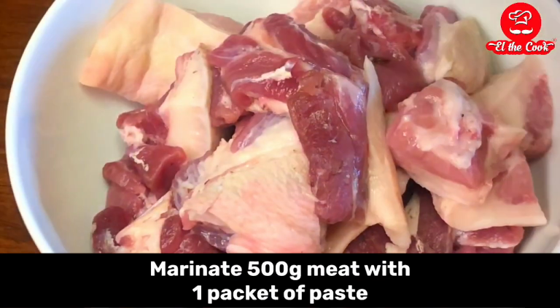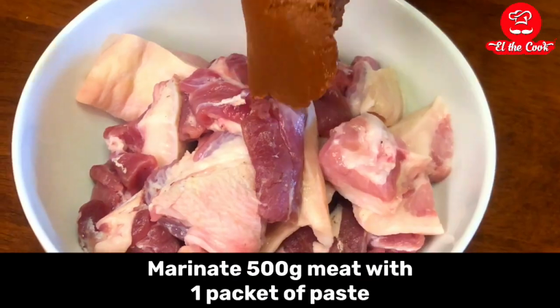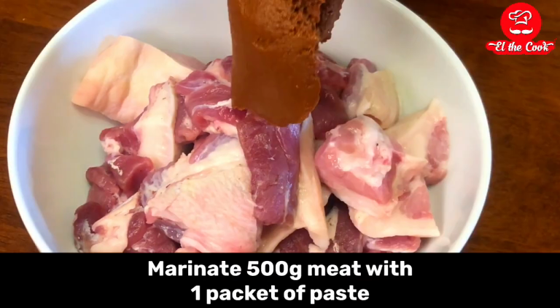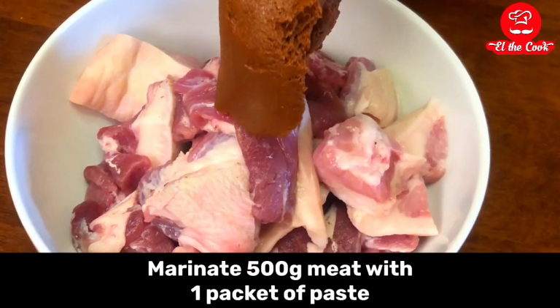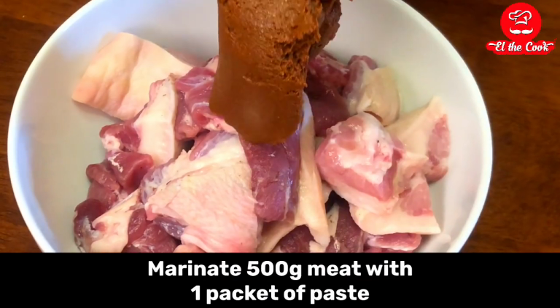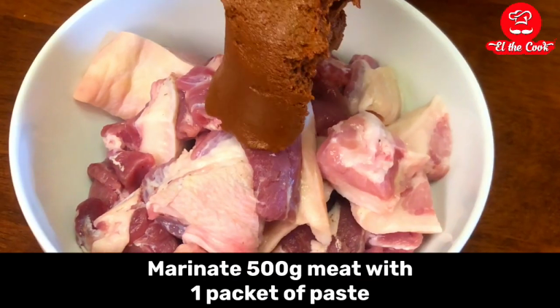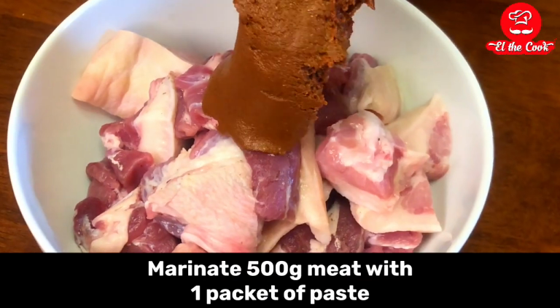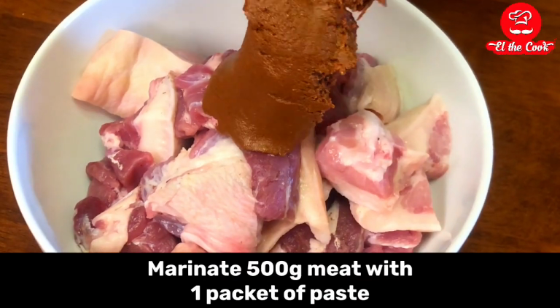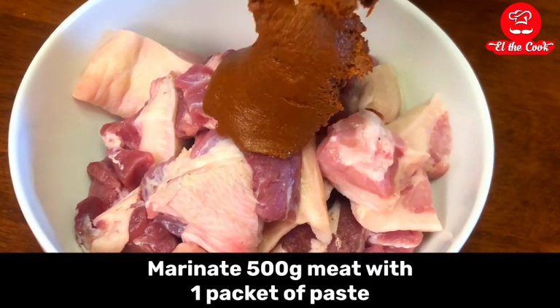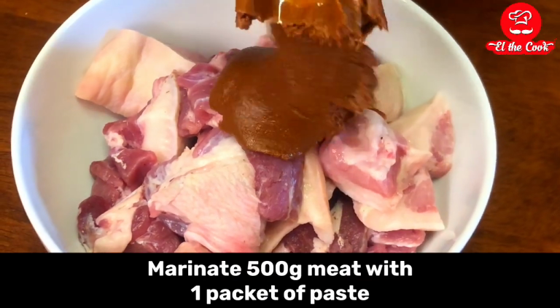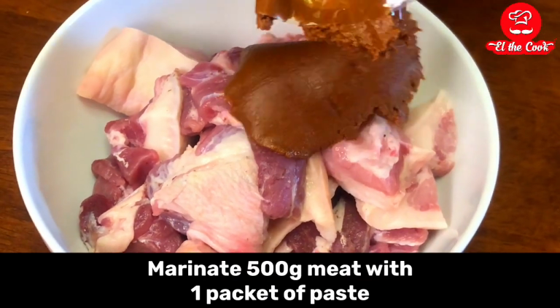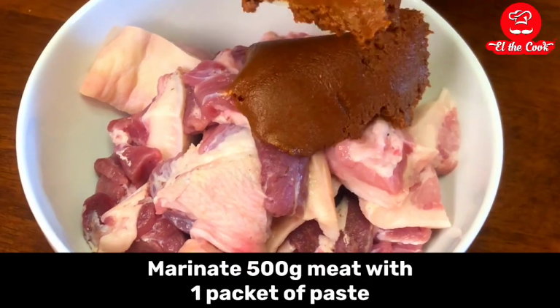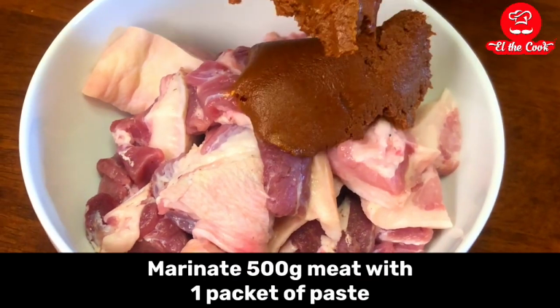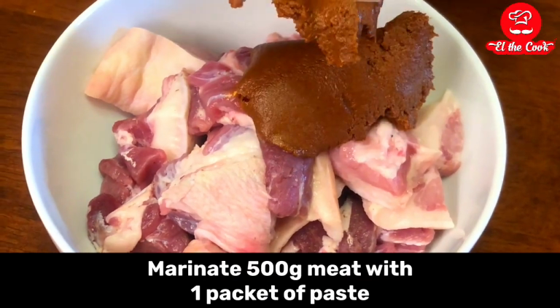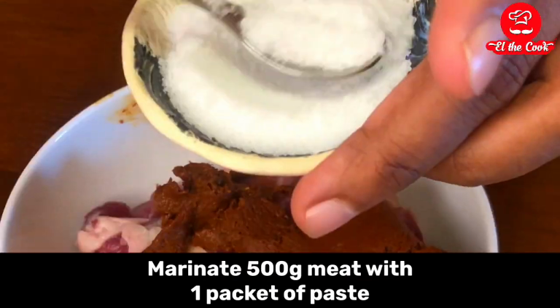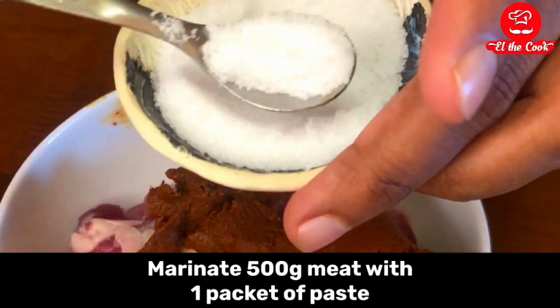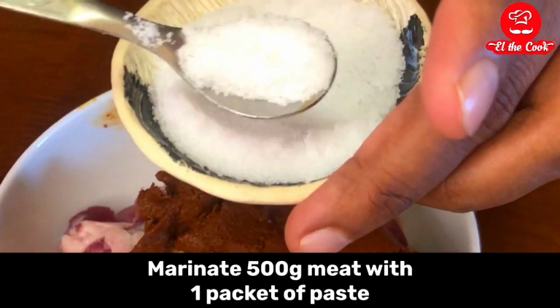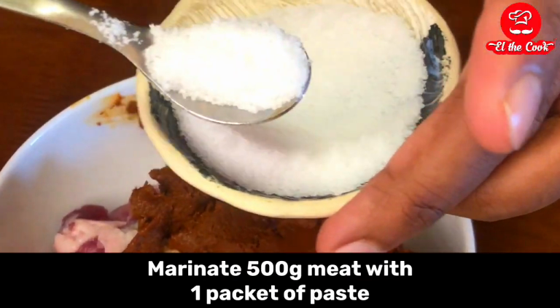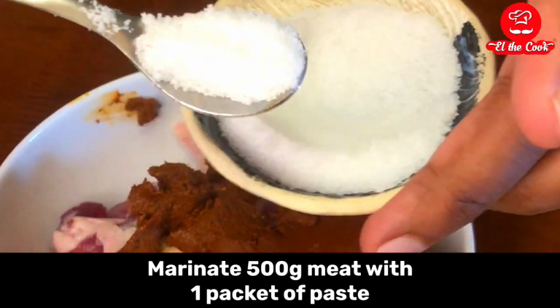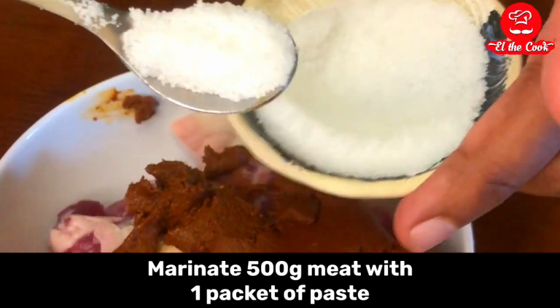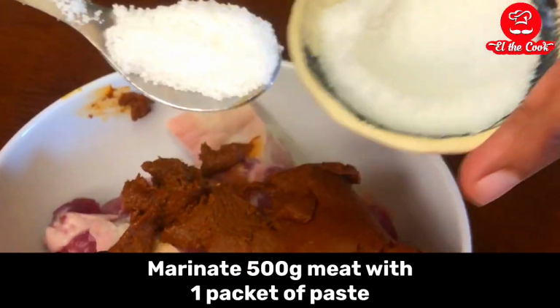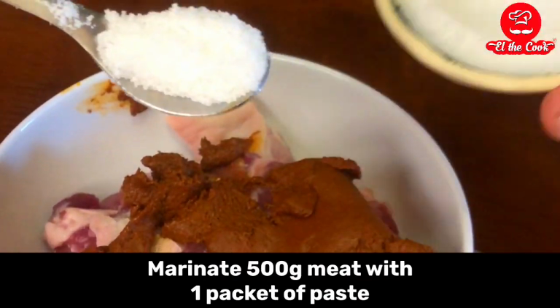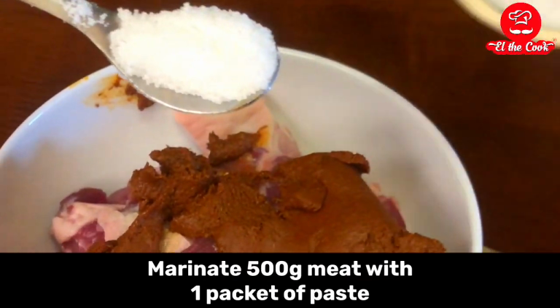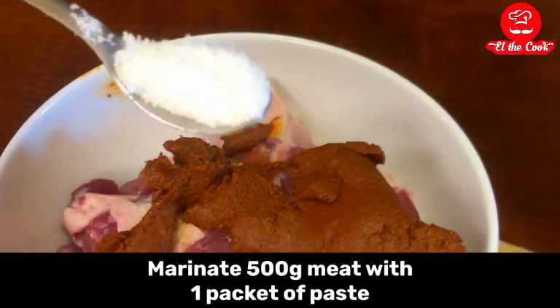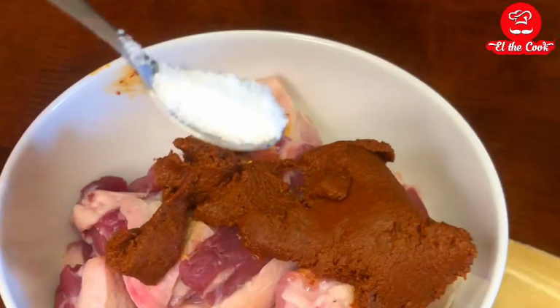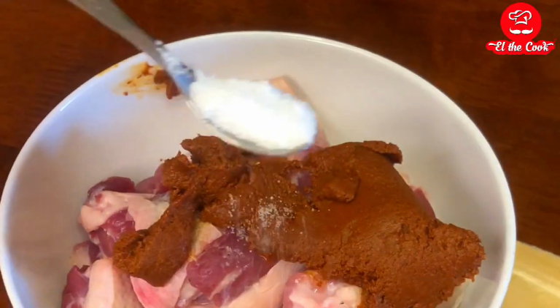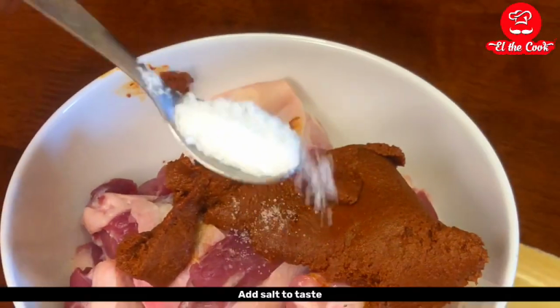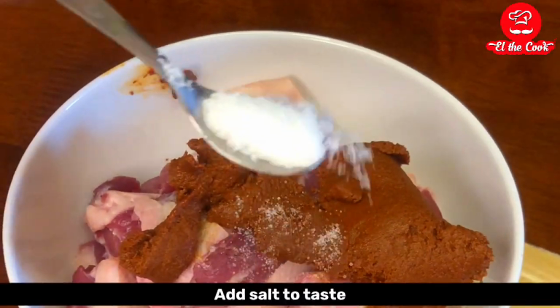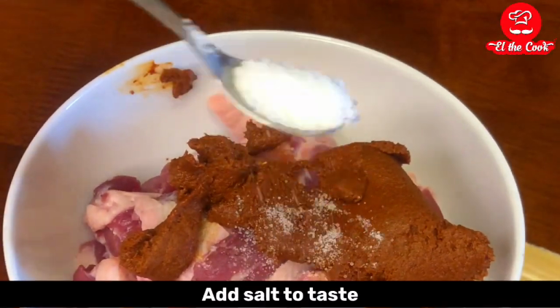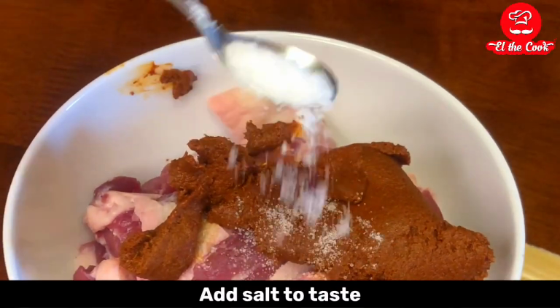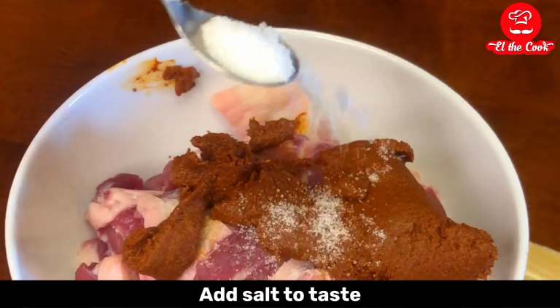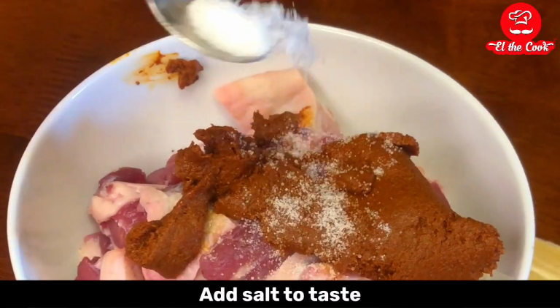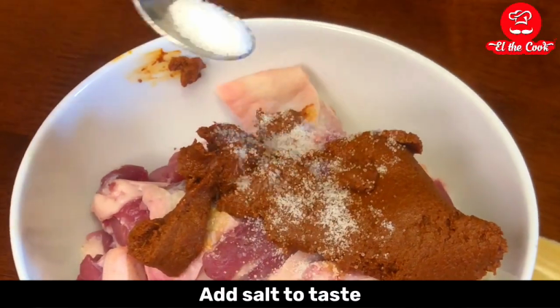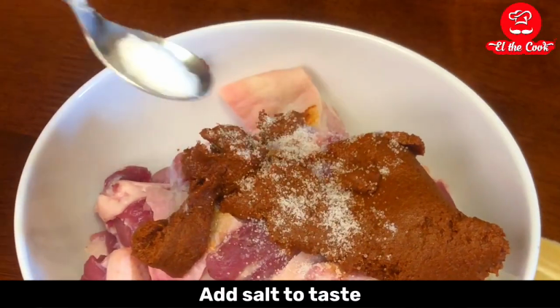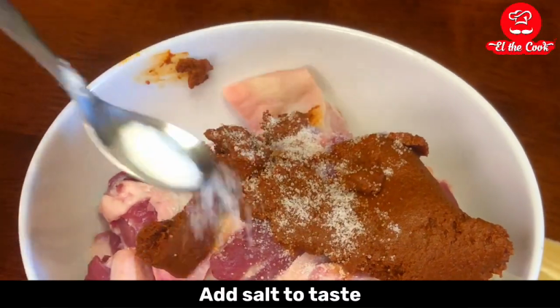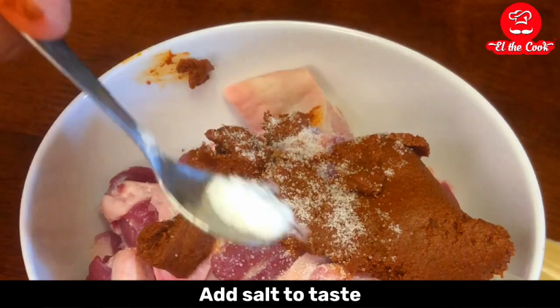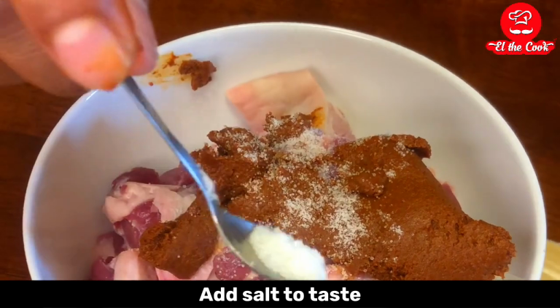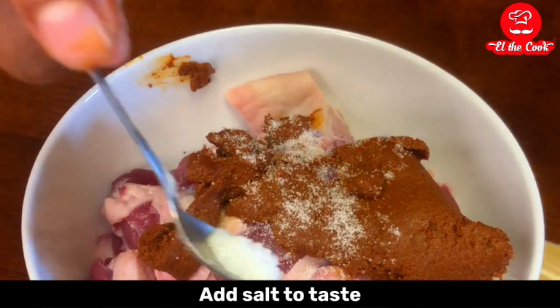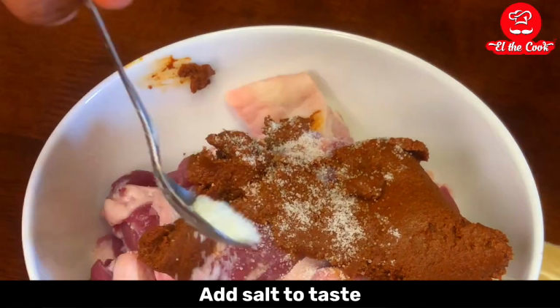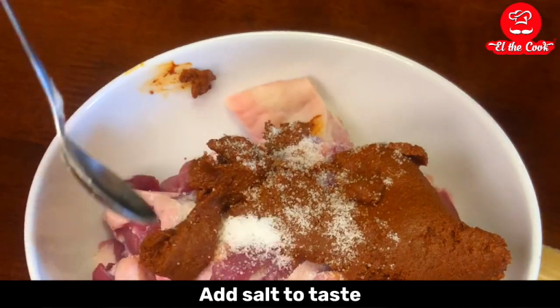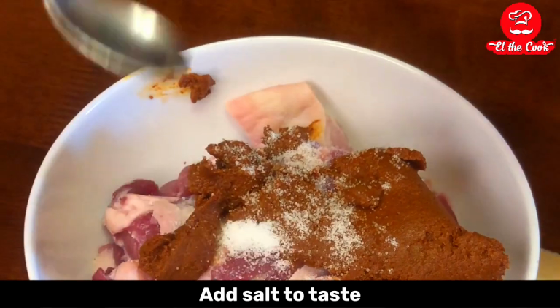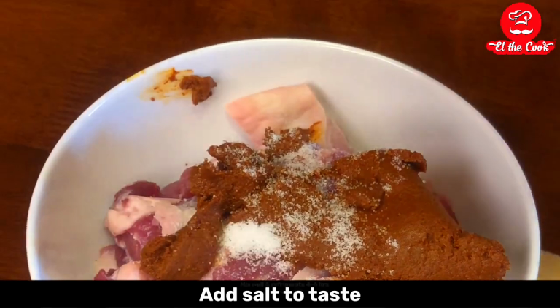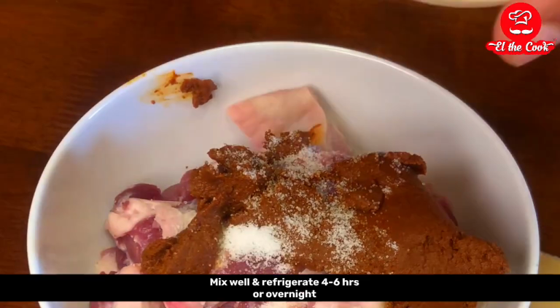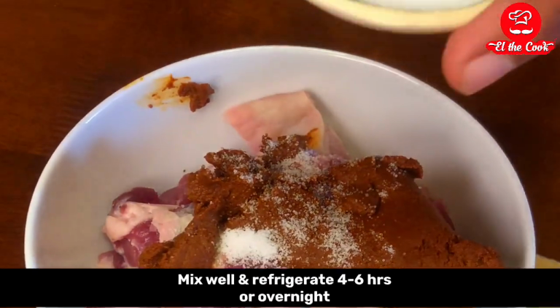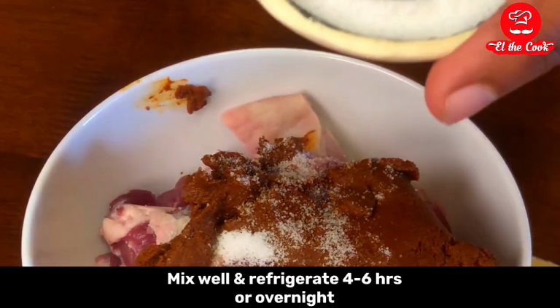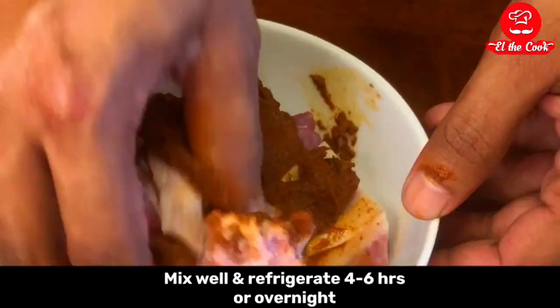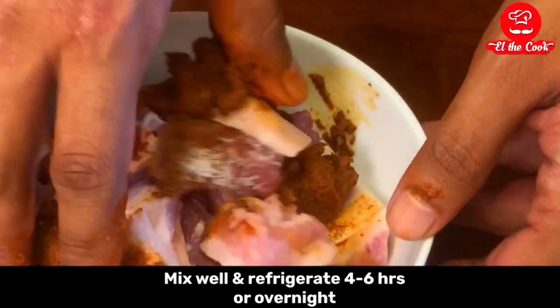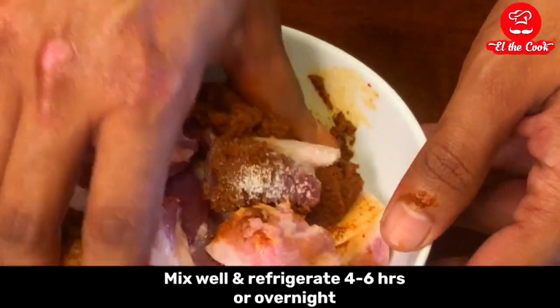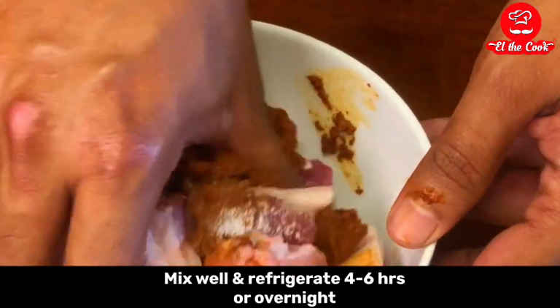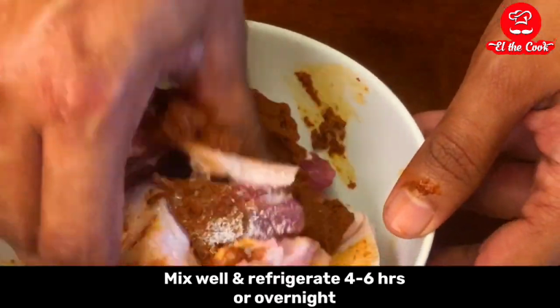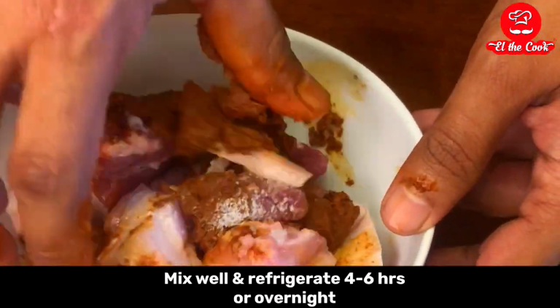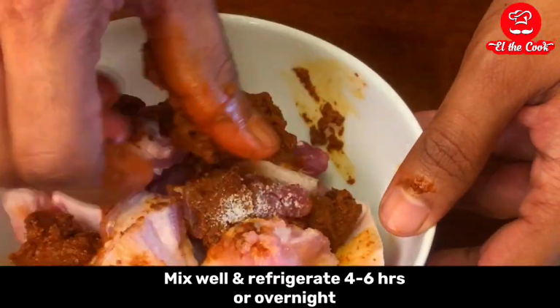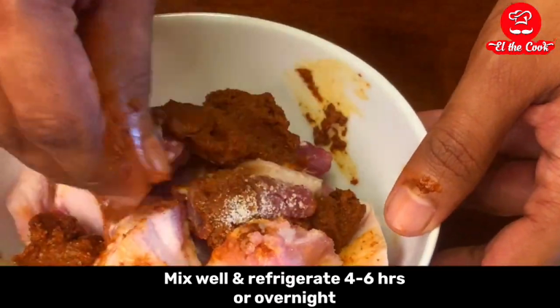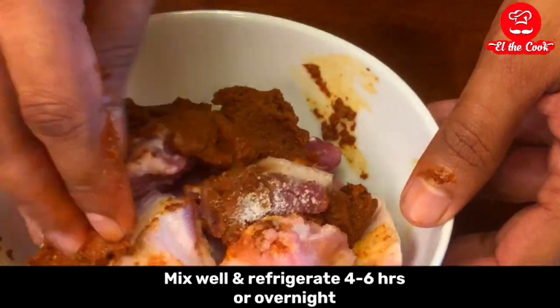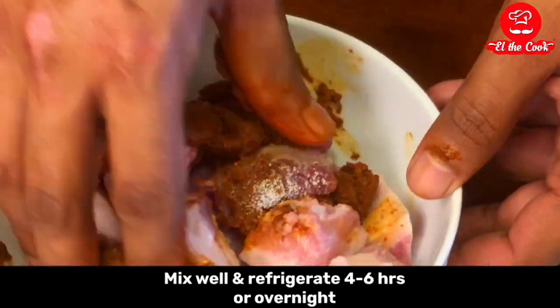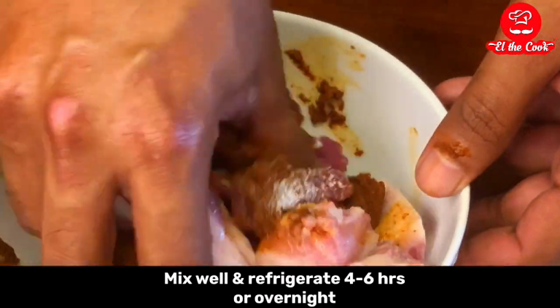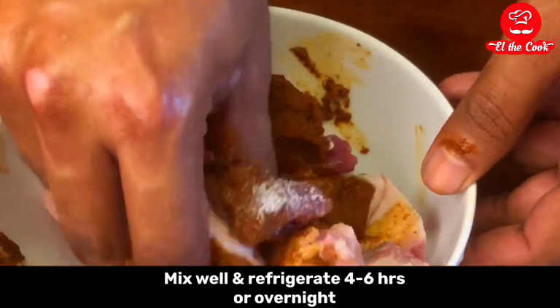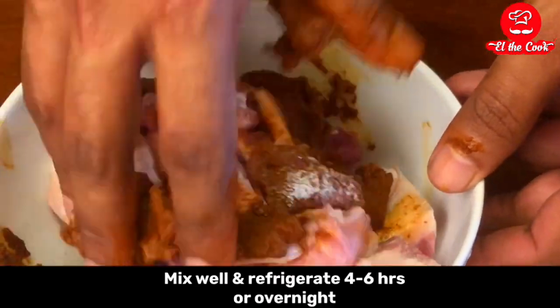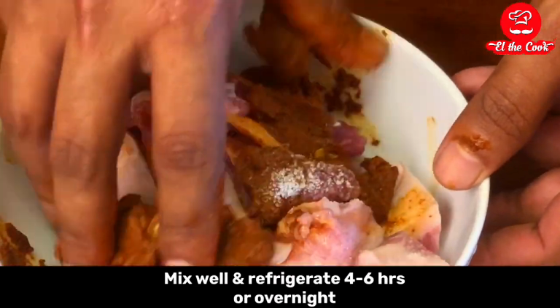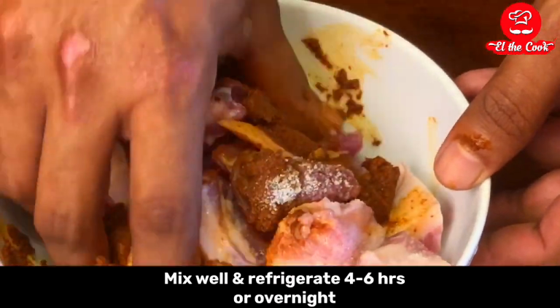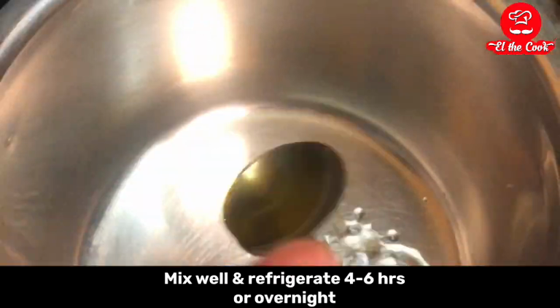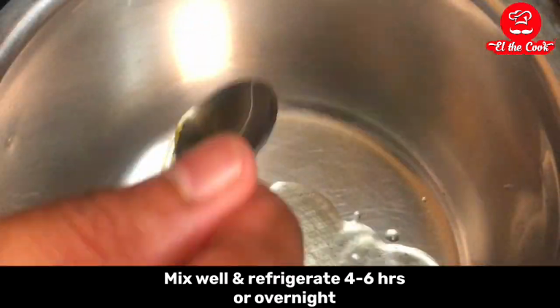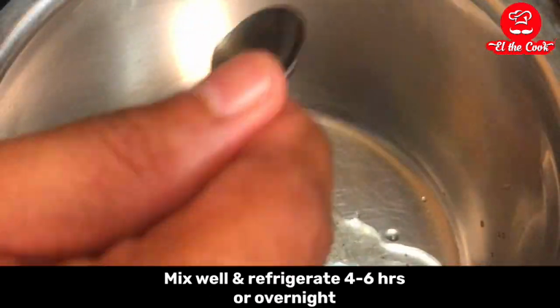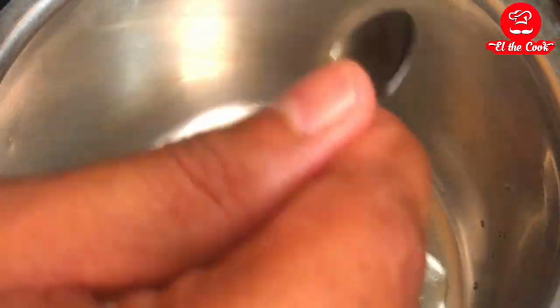Marinate 500 grams of meat with one packet of the paste. Add salt to taste, mix well and refrigerate for 4-6 hours or overnight.